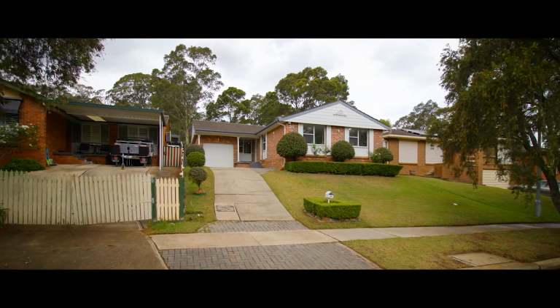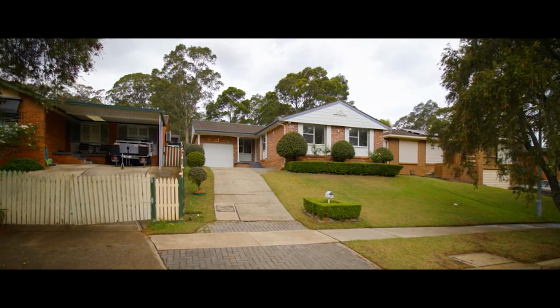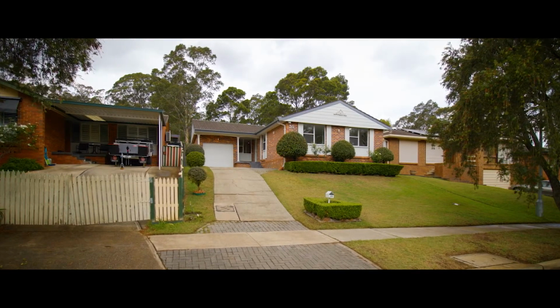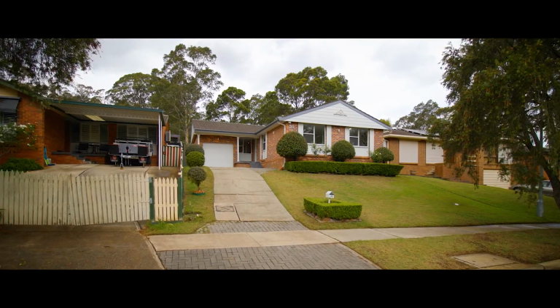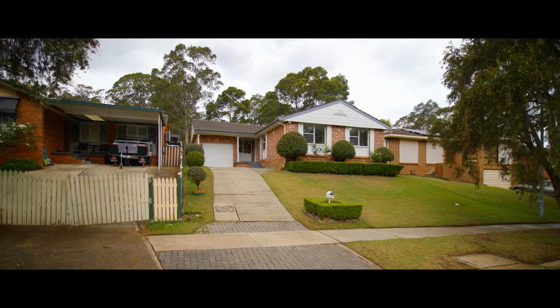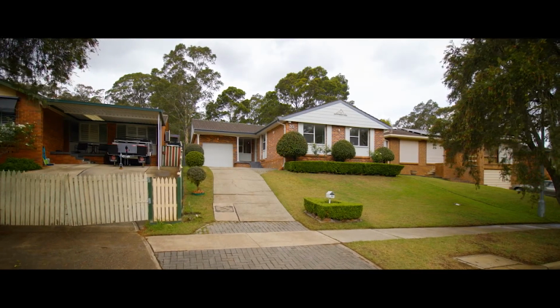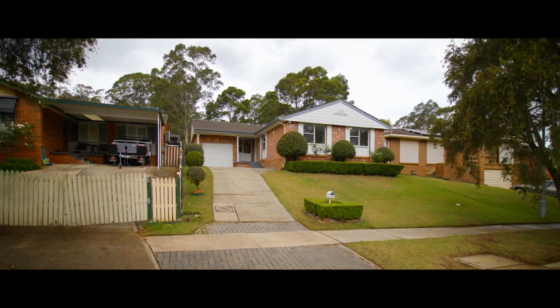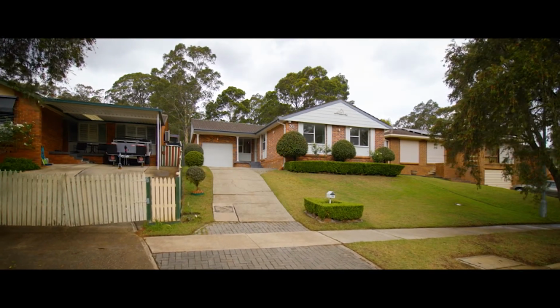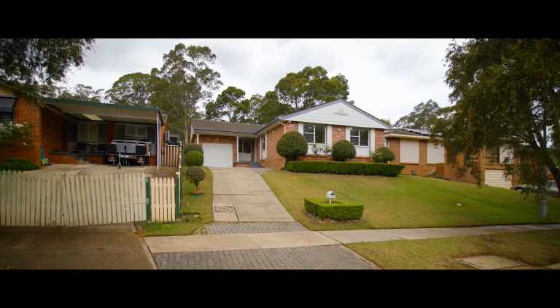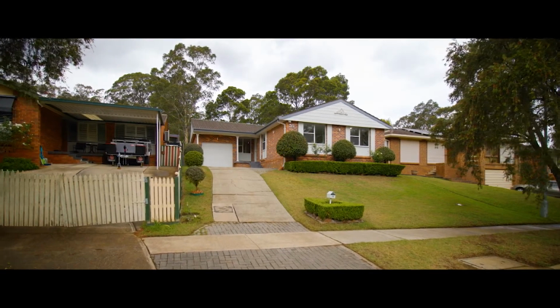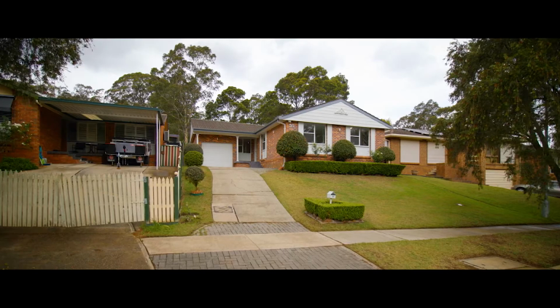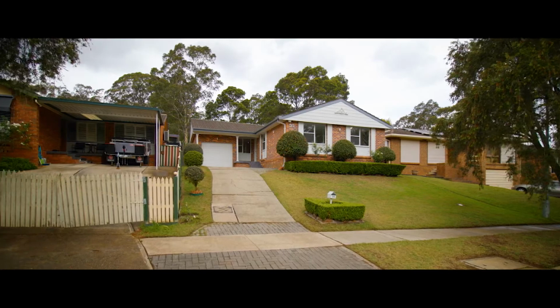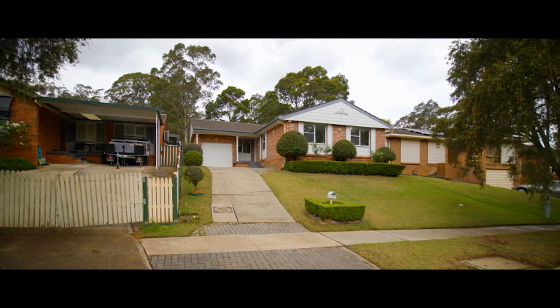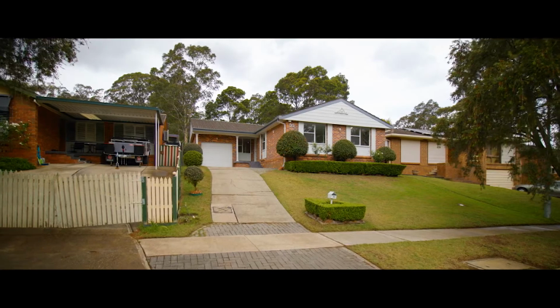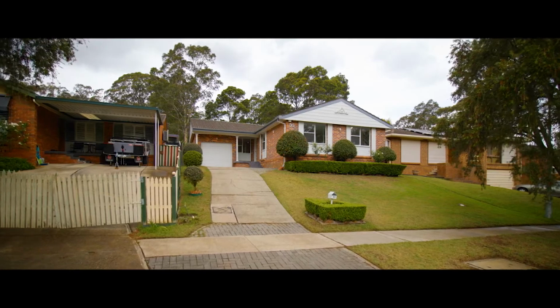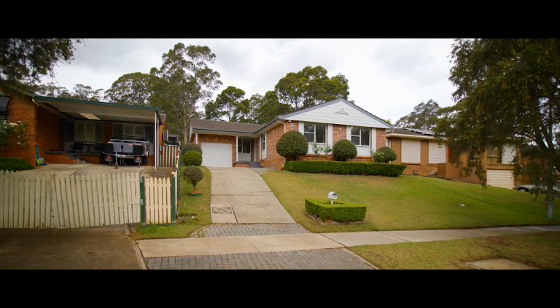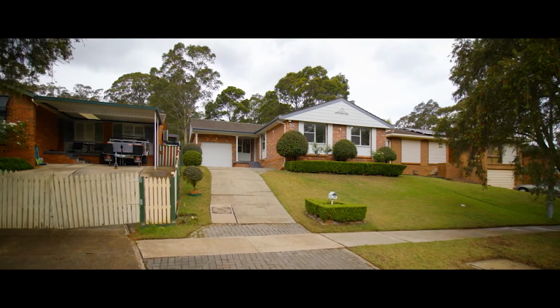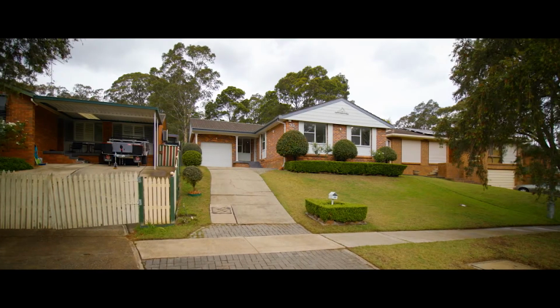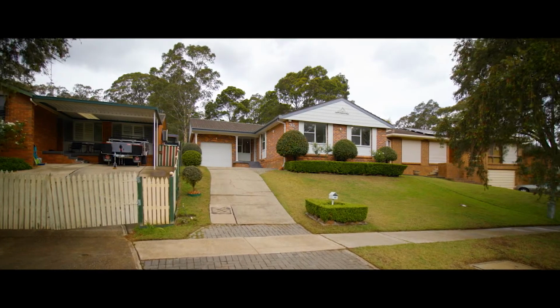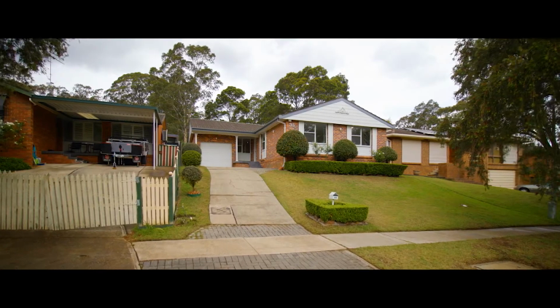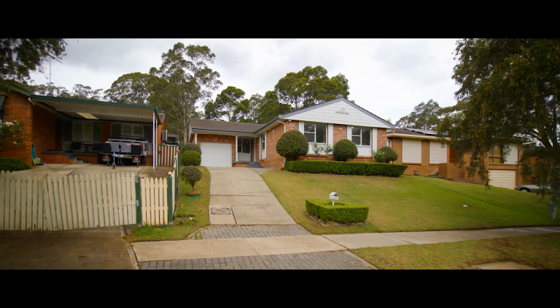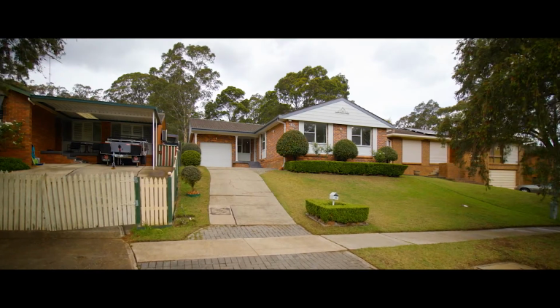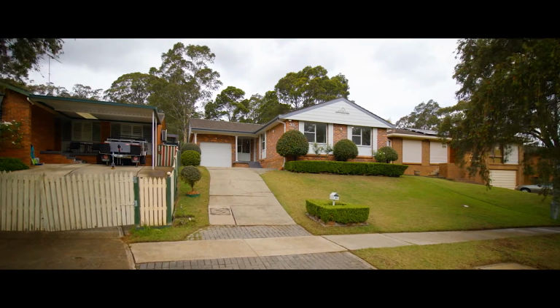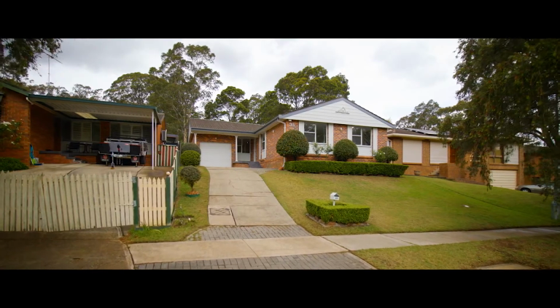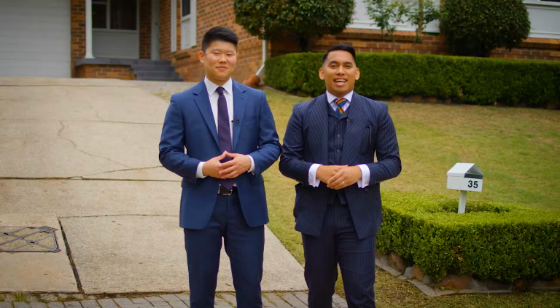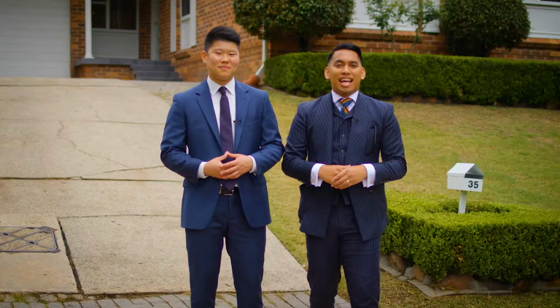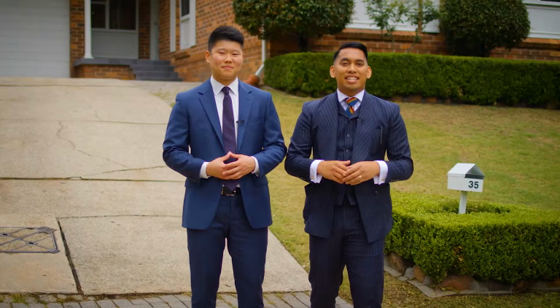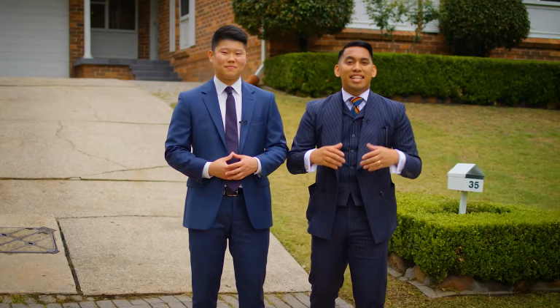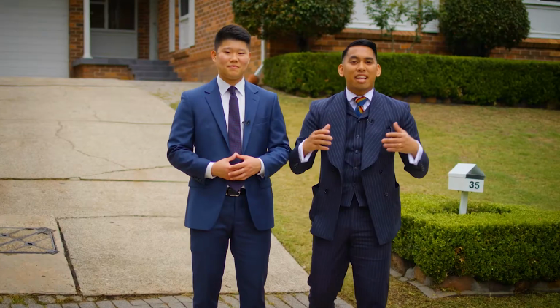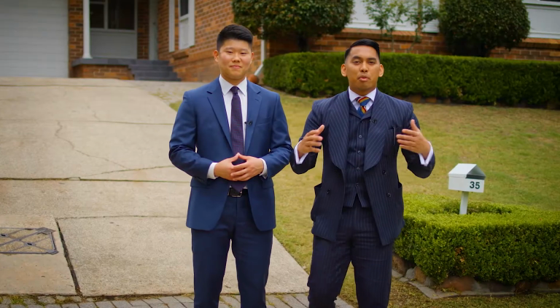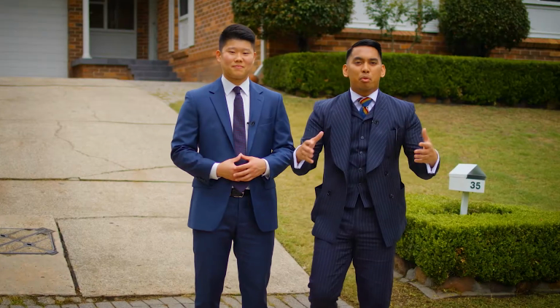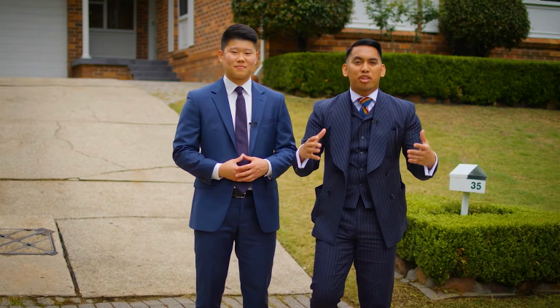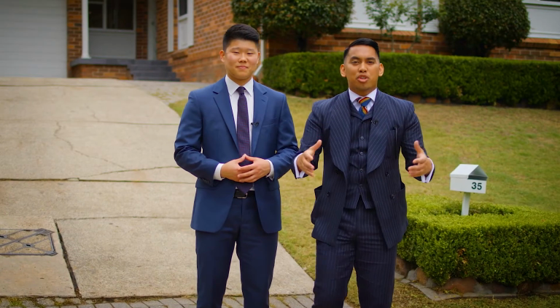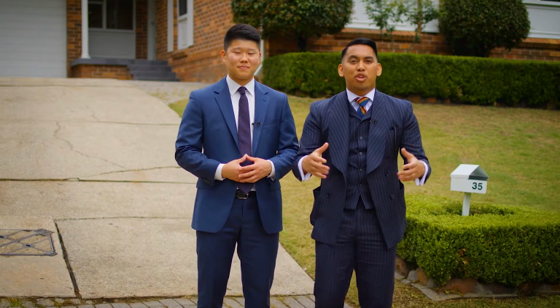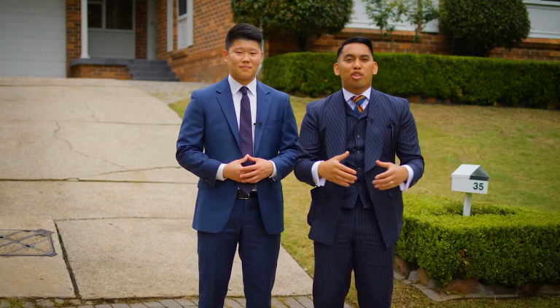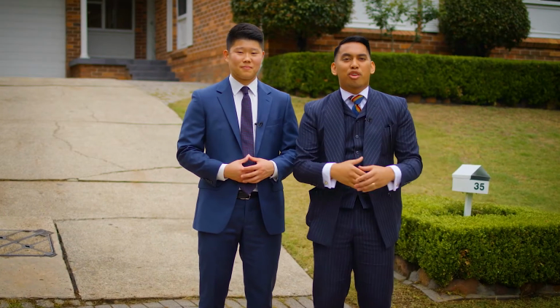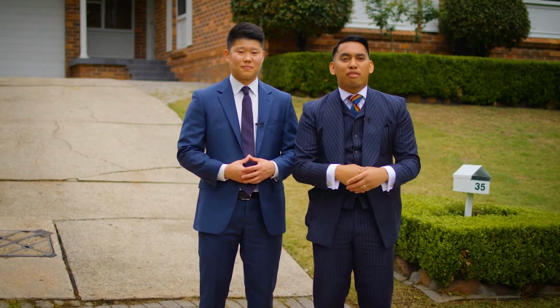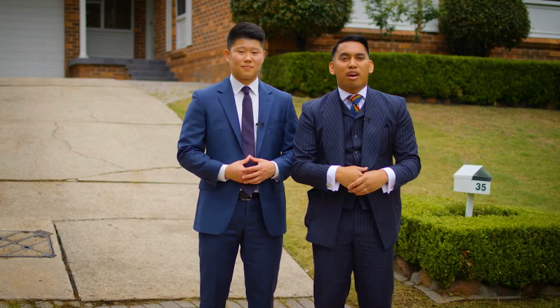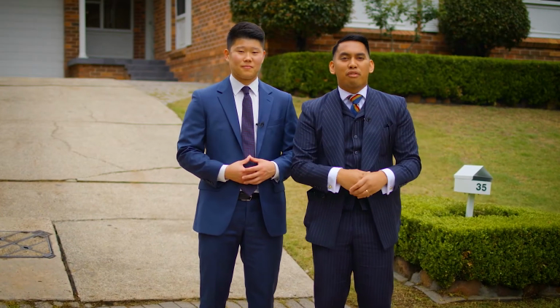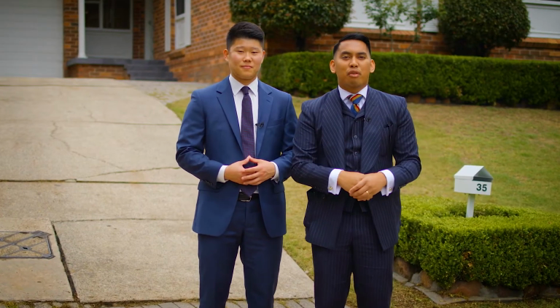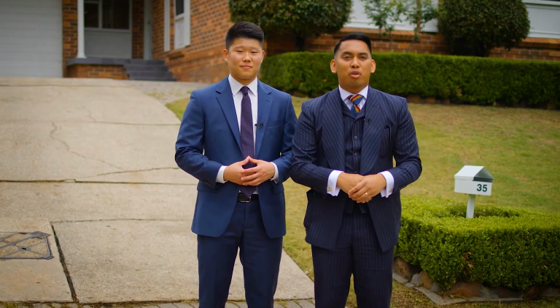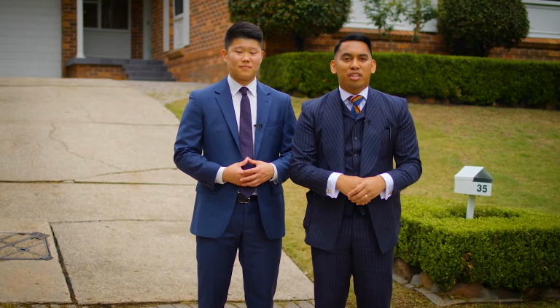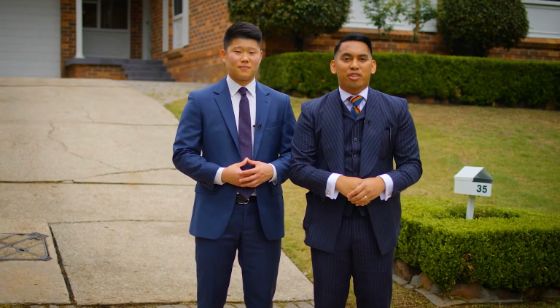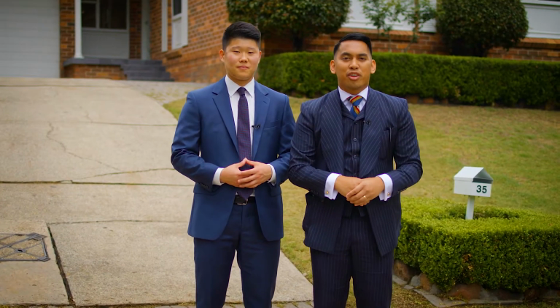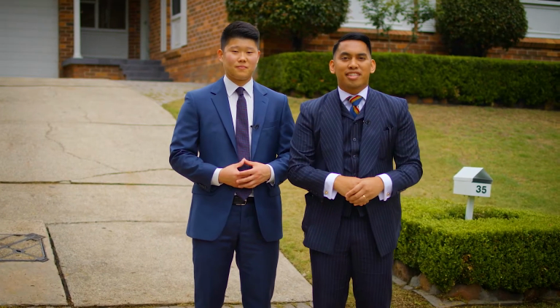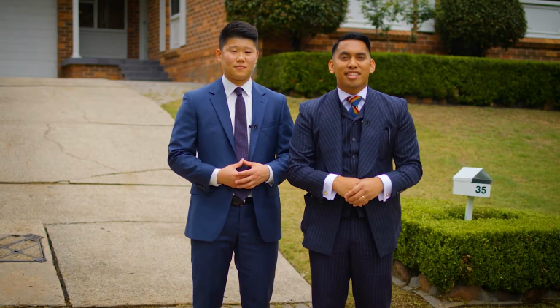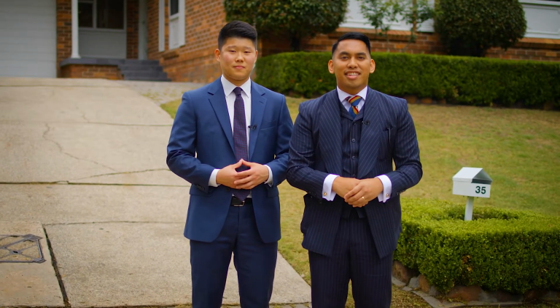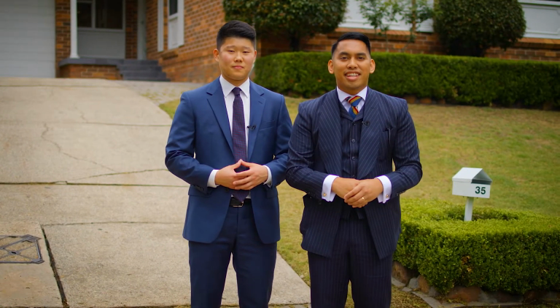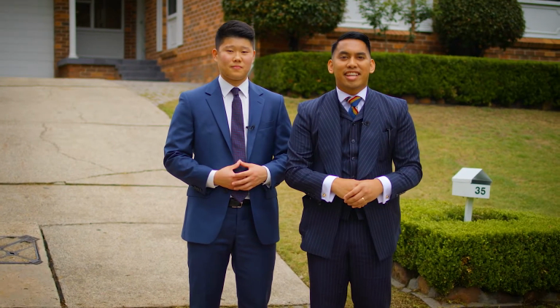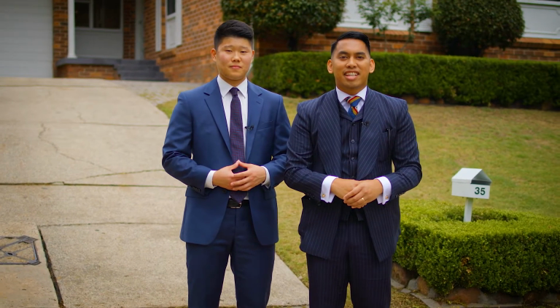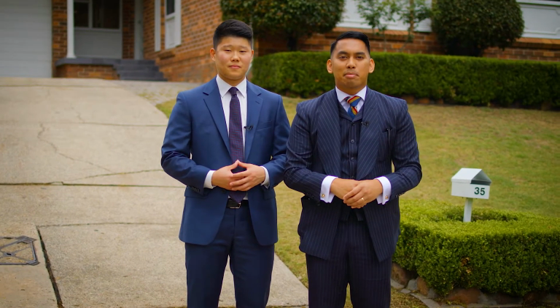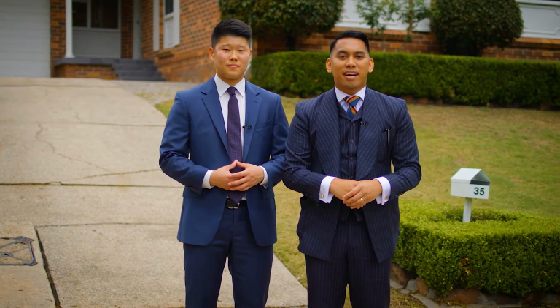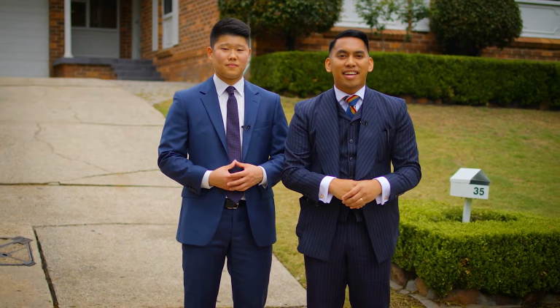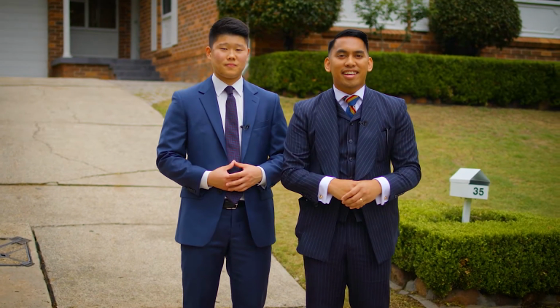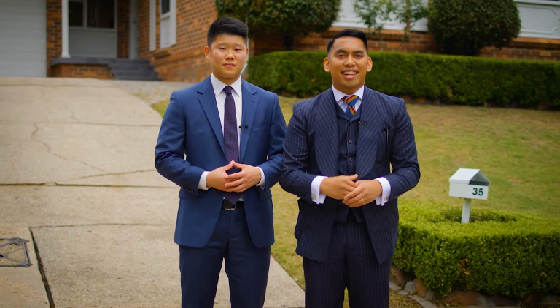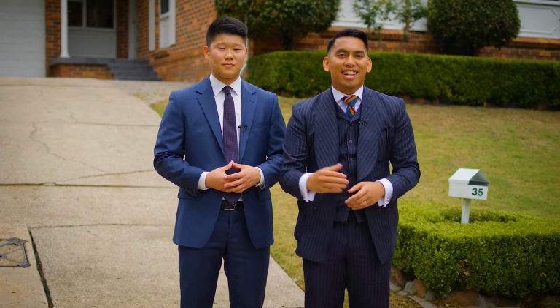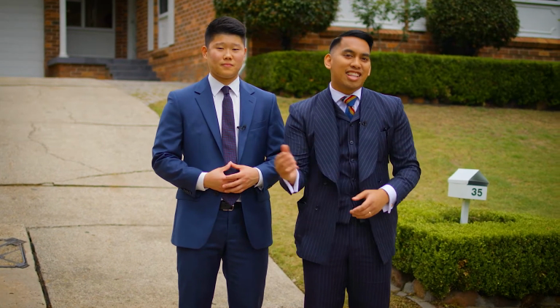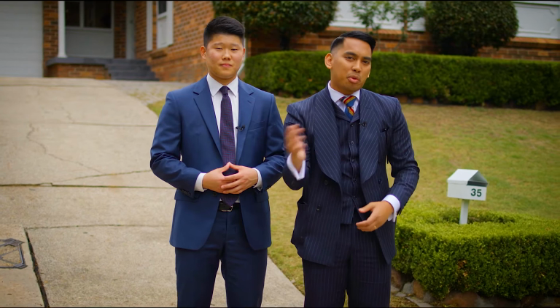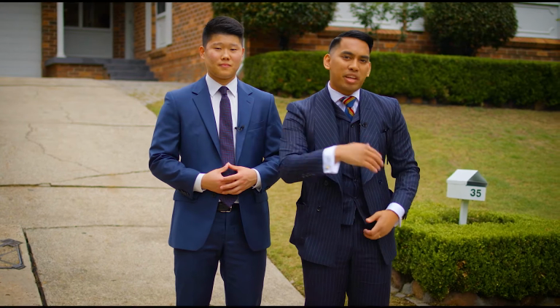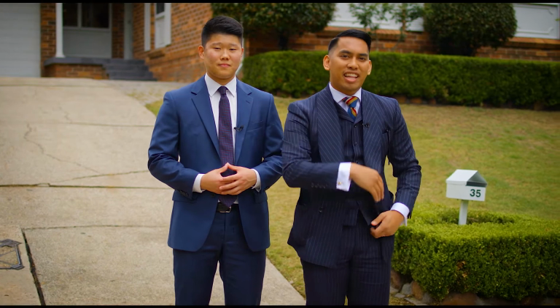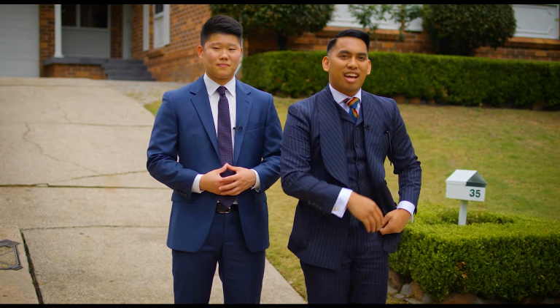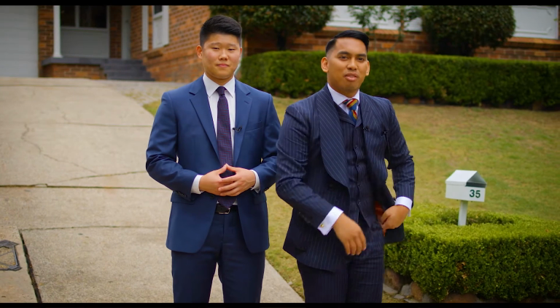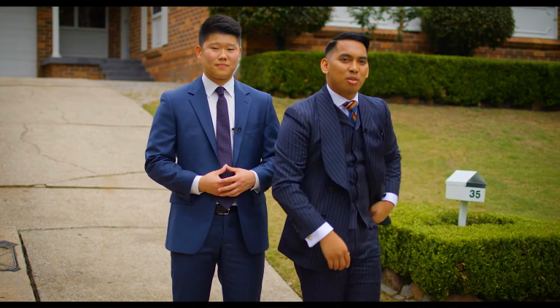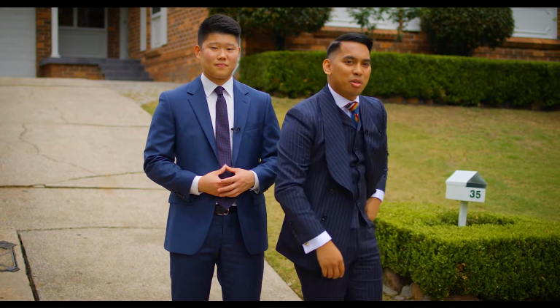Hi guys, Geoffrey and Noah from Manor Real Estate. Today we want to show you 35 Falkland Crescent in Kings Park. Let's quickly have a look.